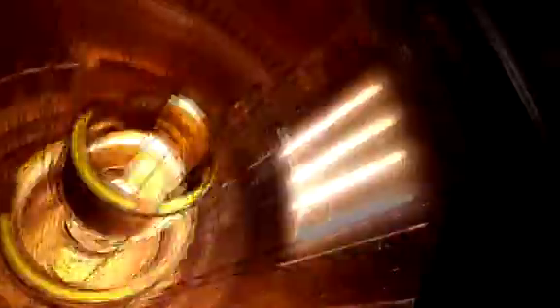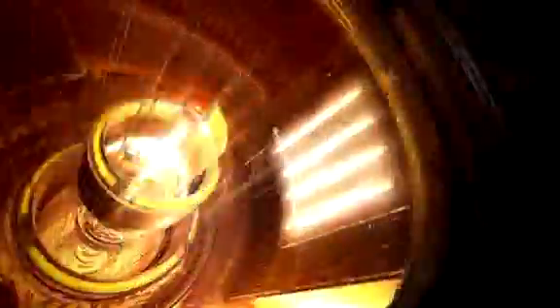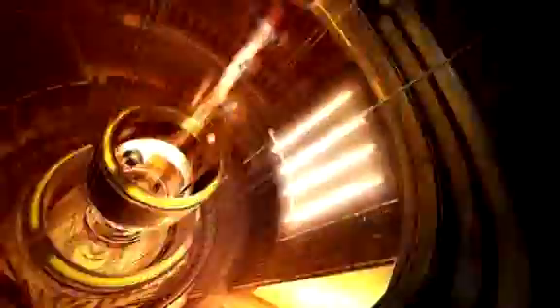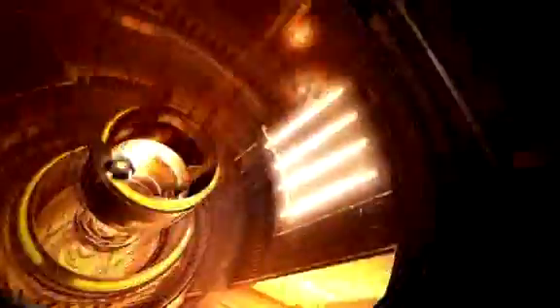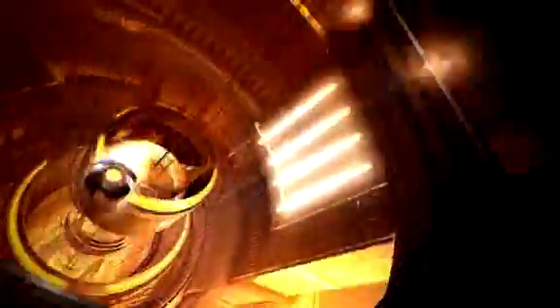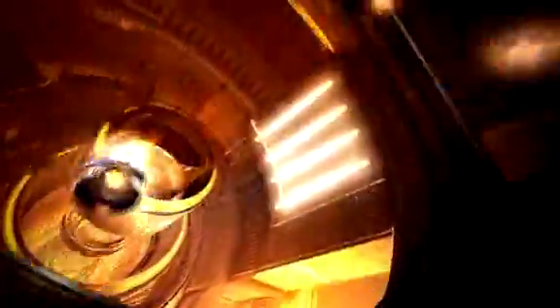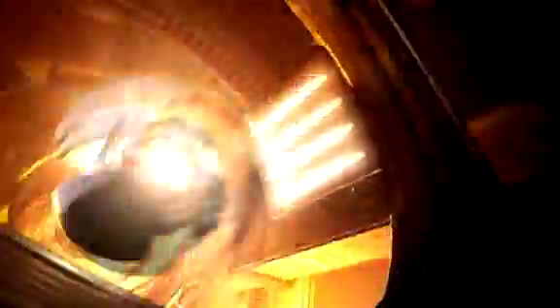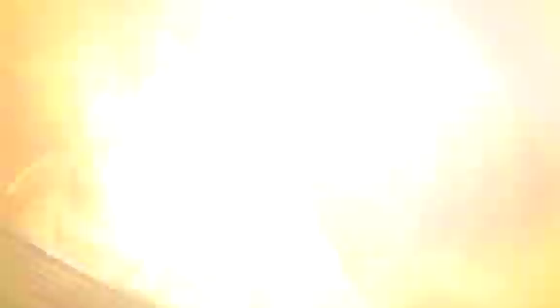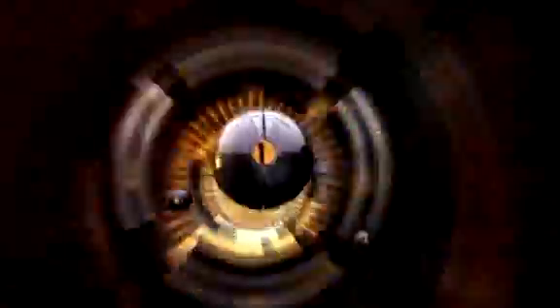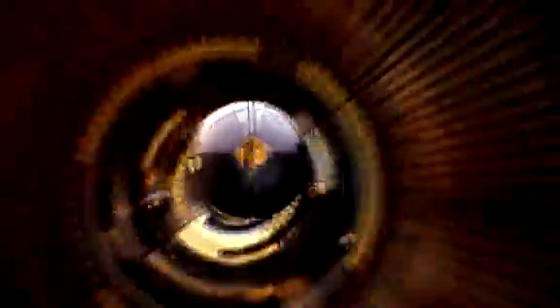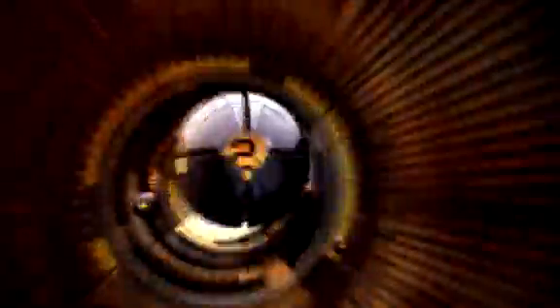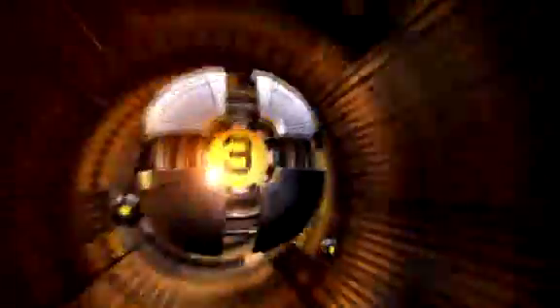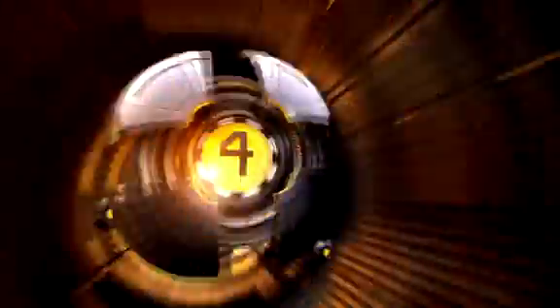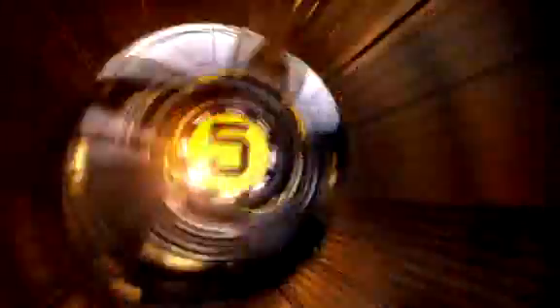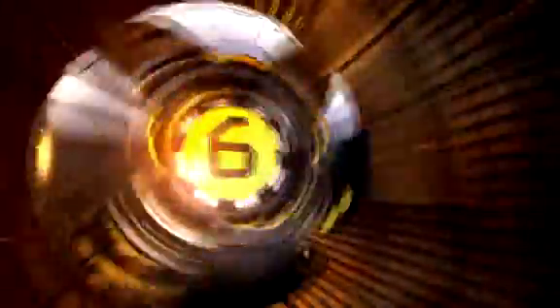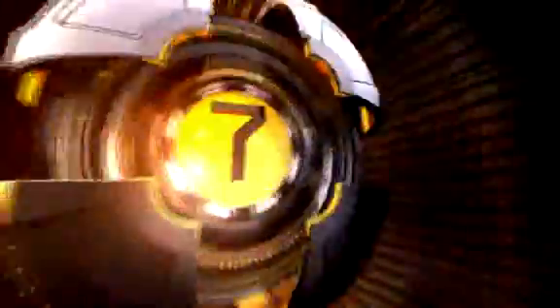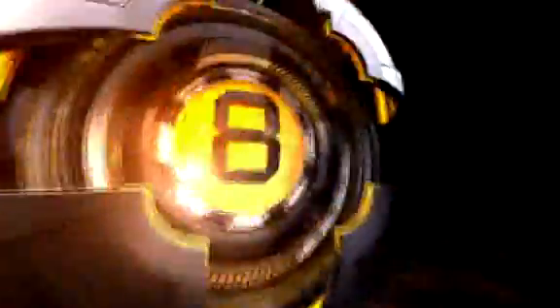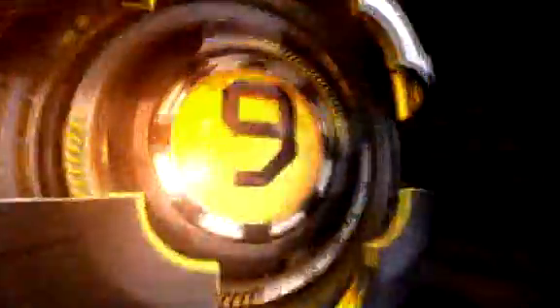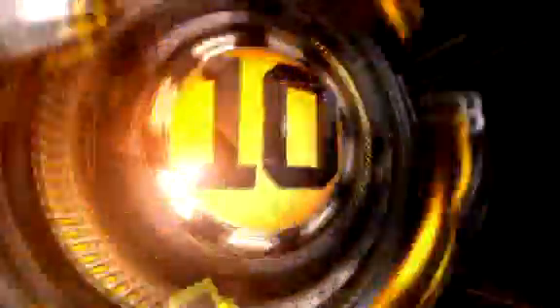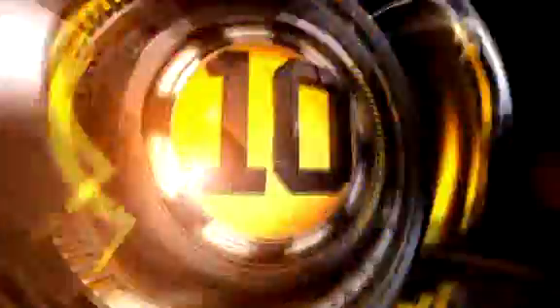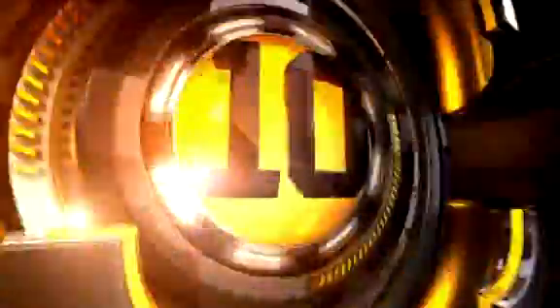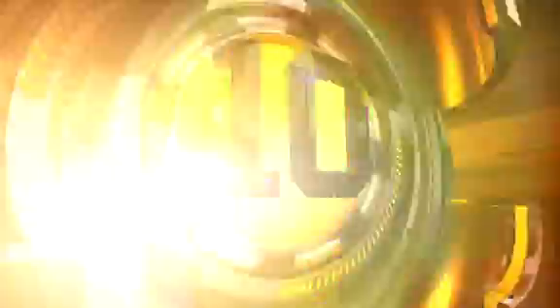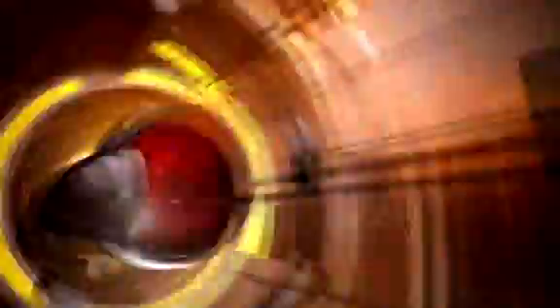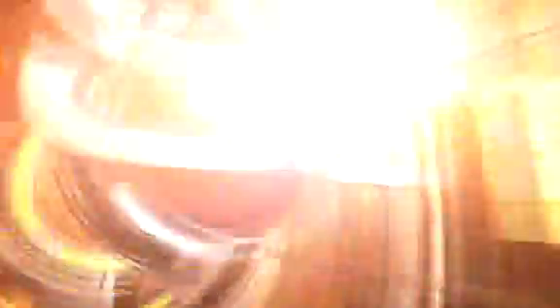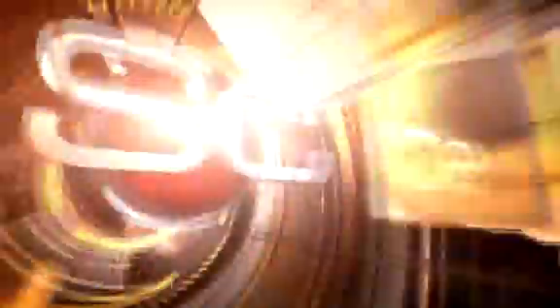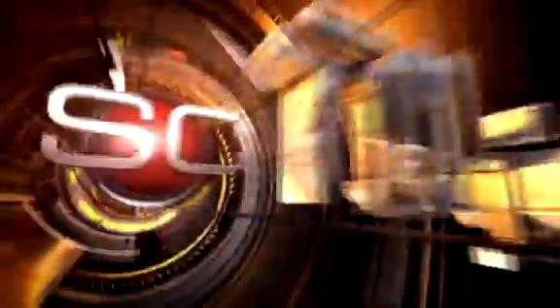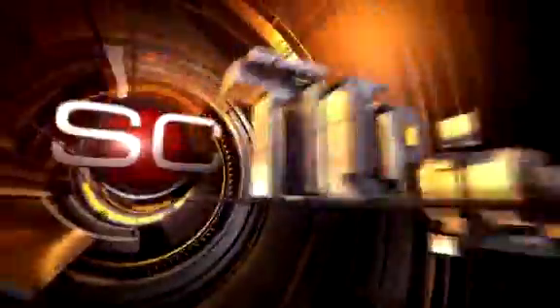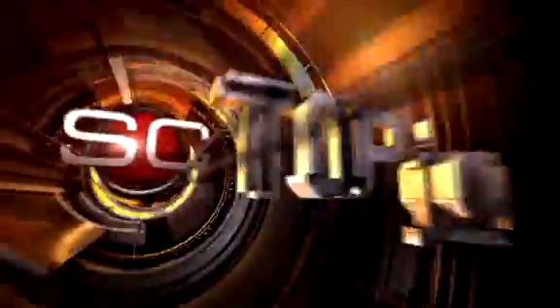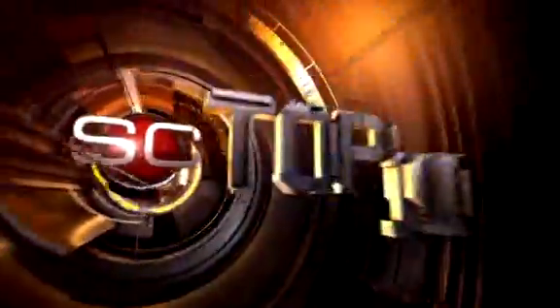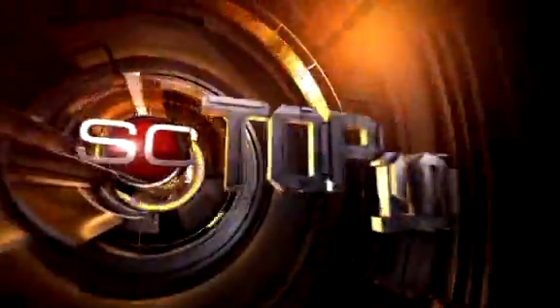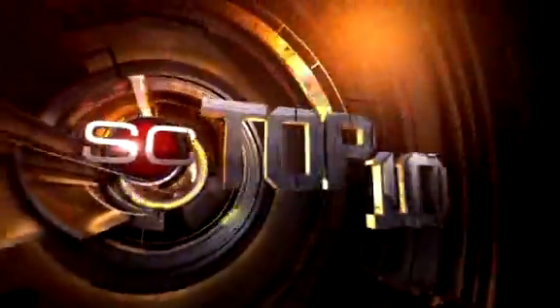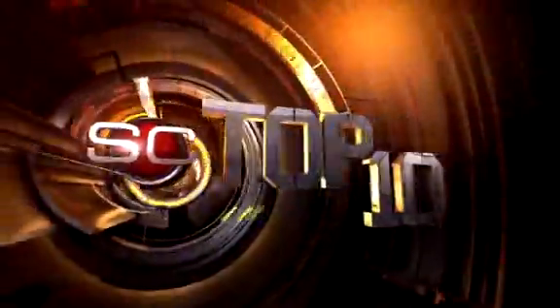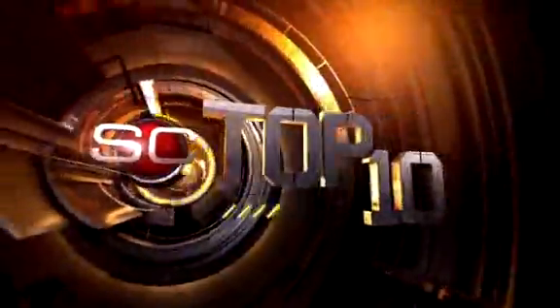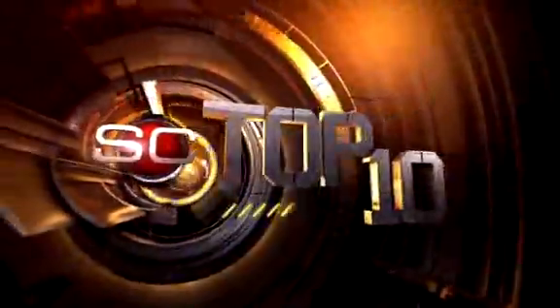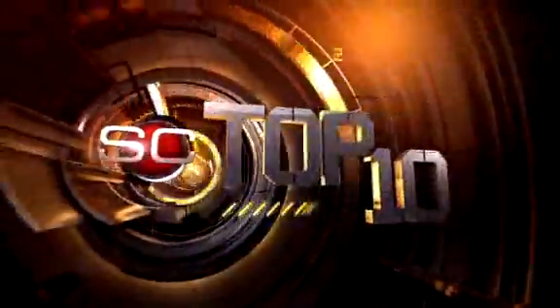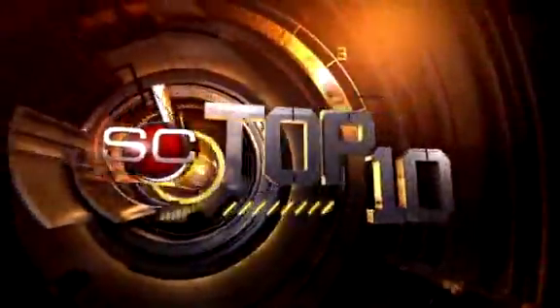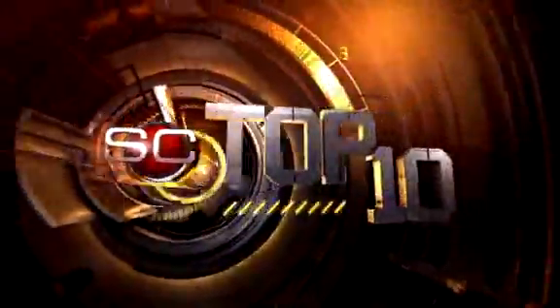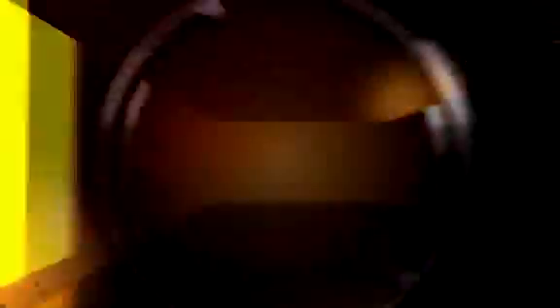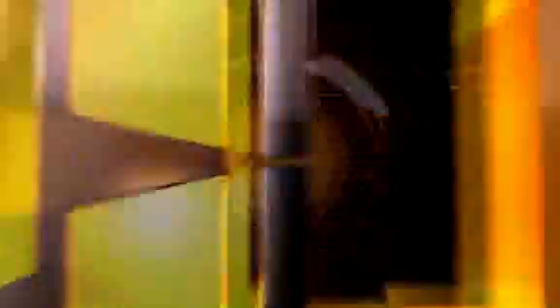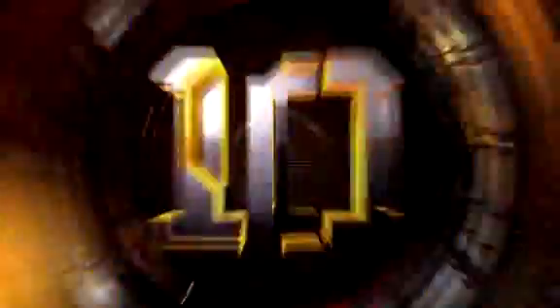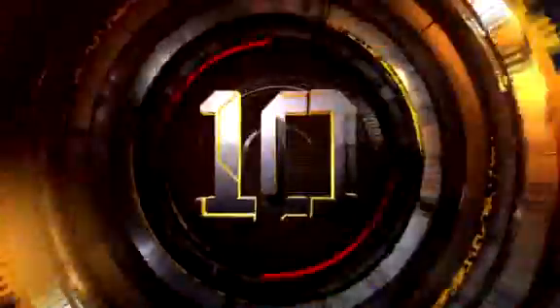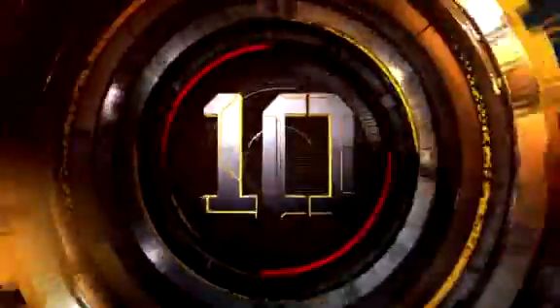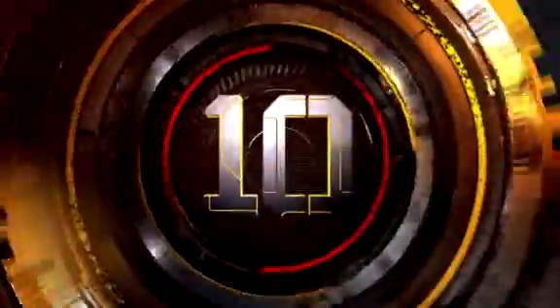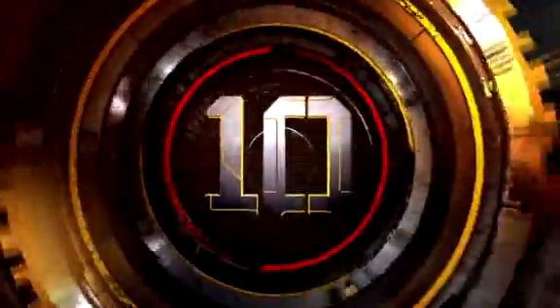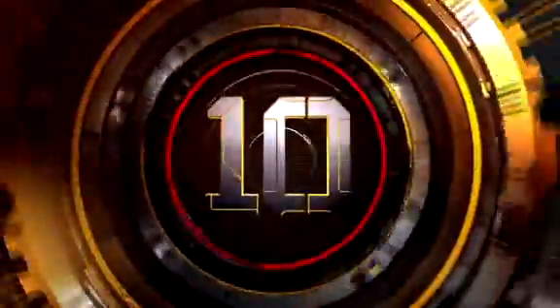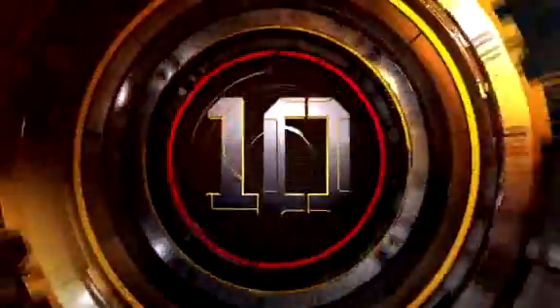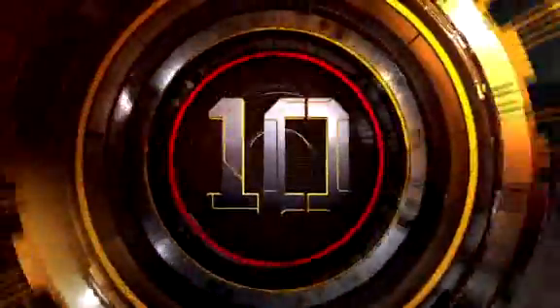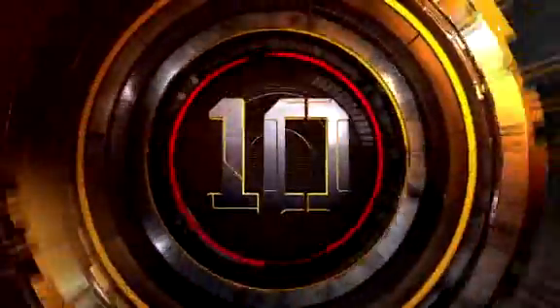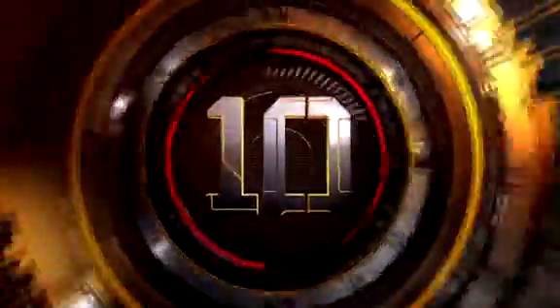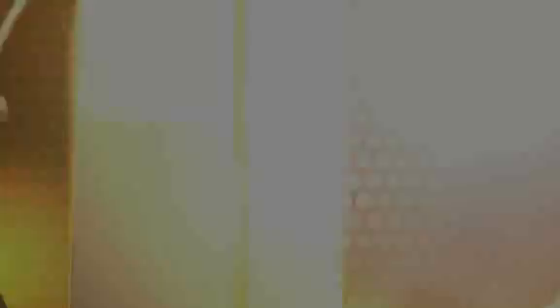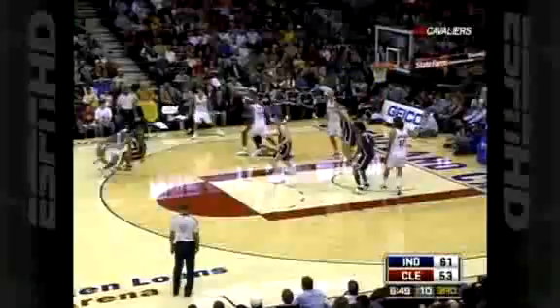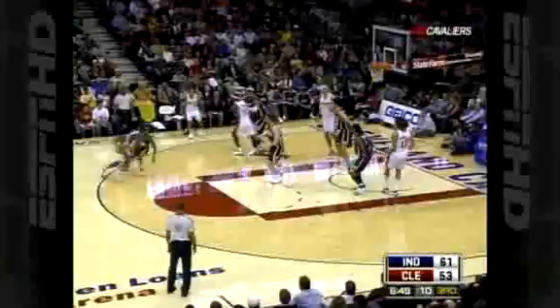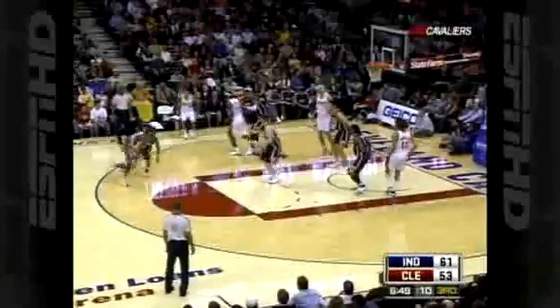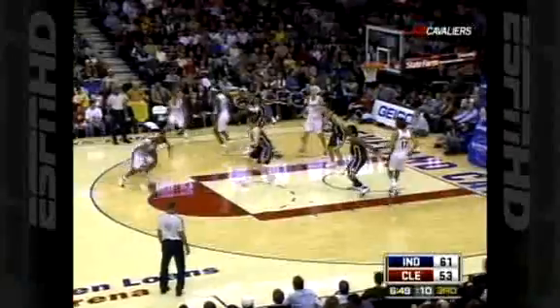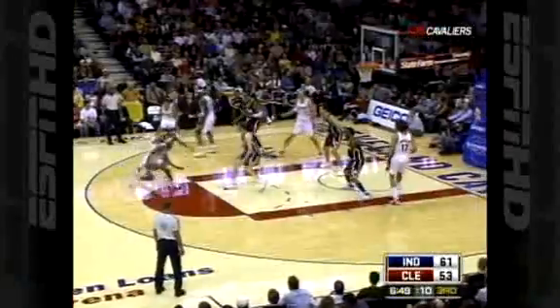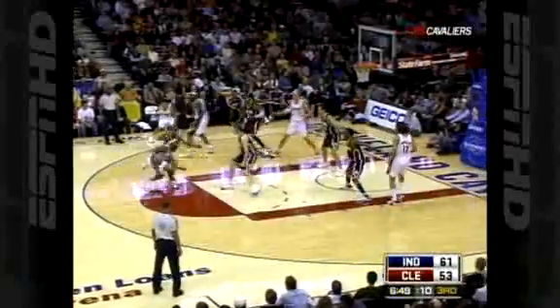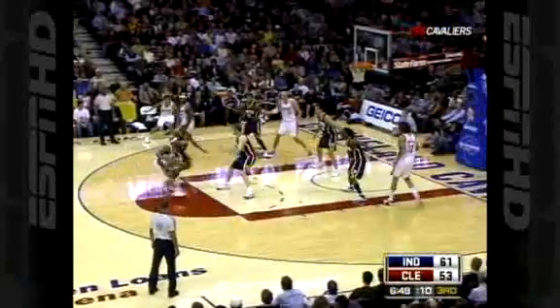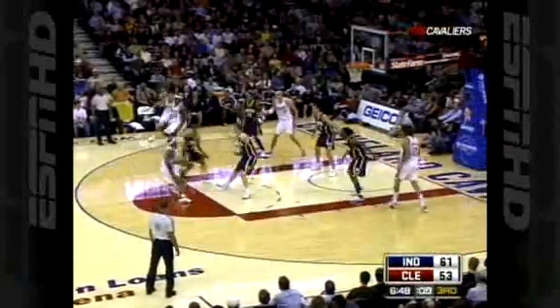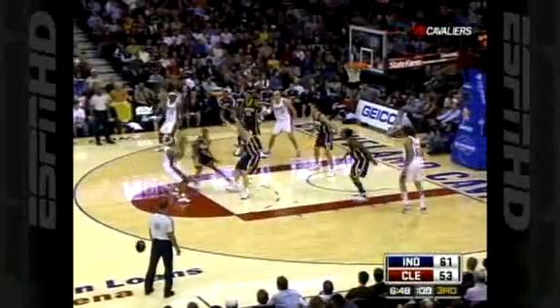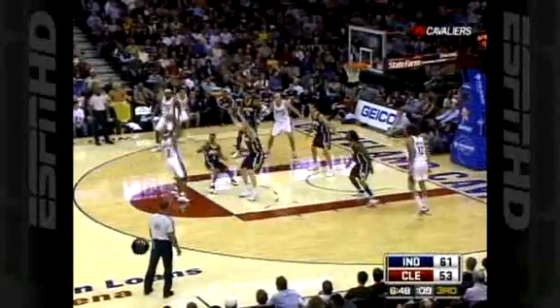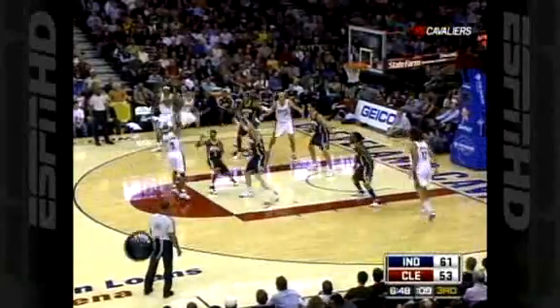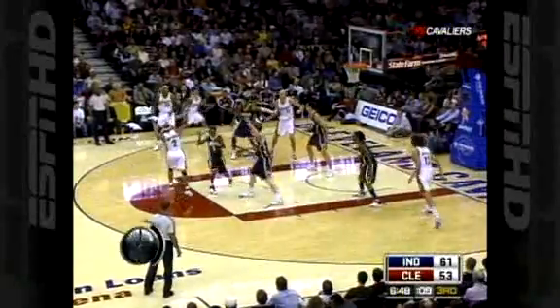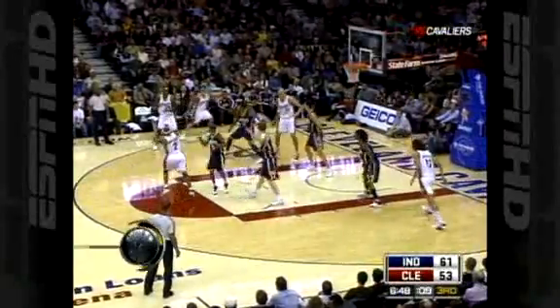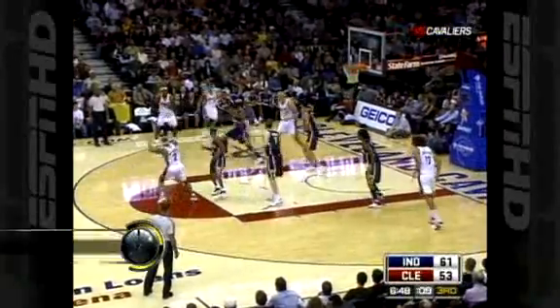Top 10 LeBron plays of the season. Starting at number 10, early in the season — November against the Pacers.